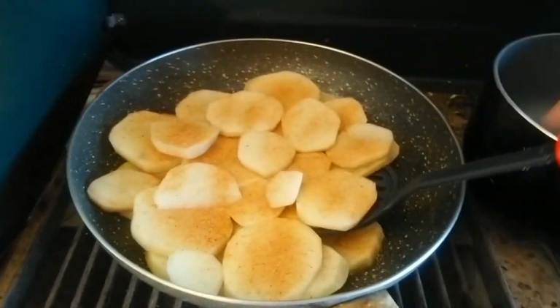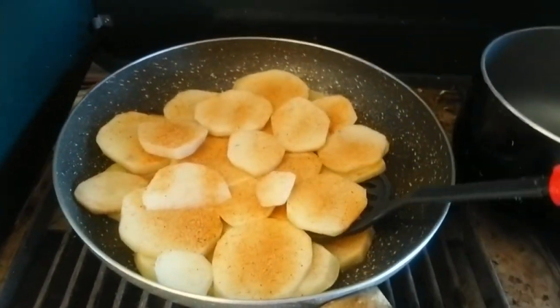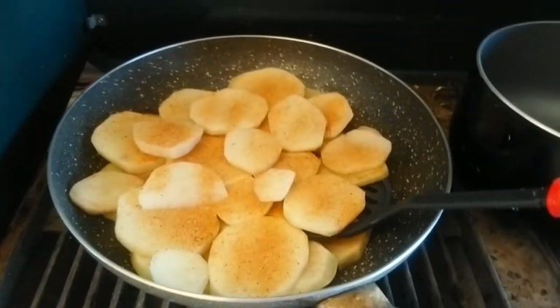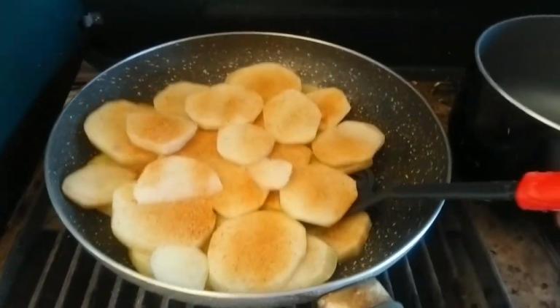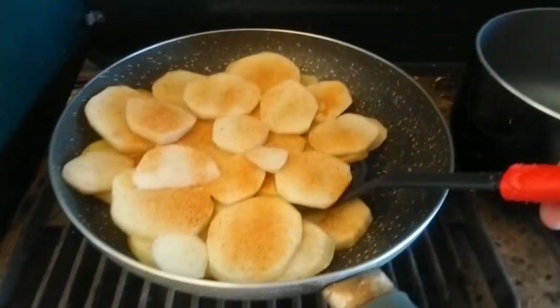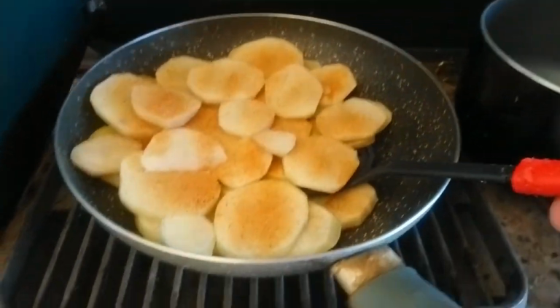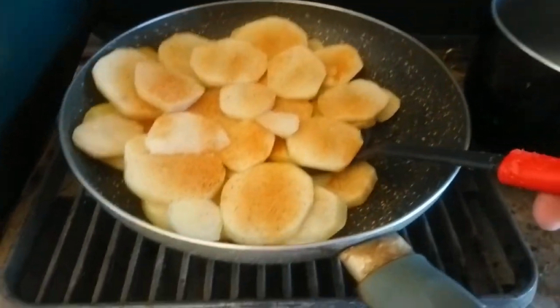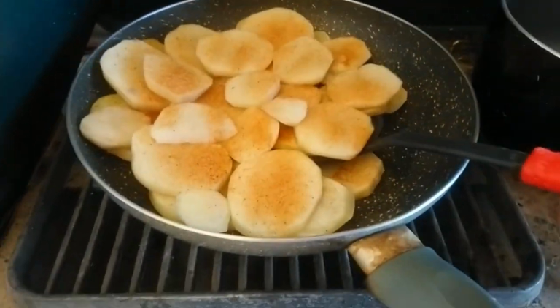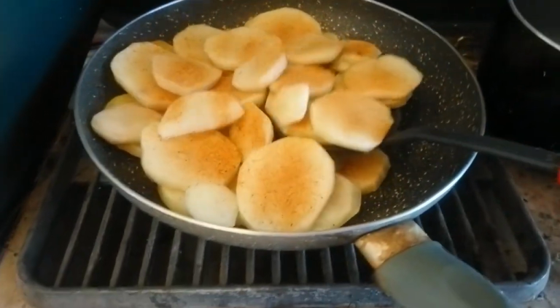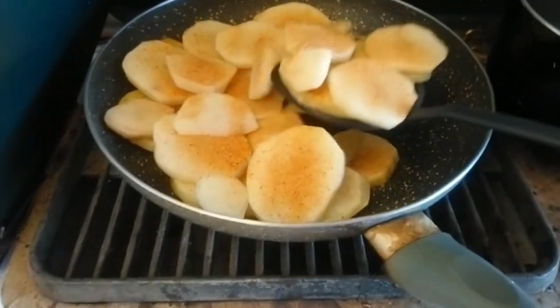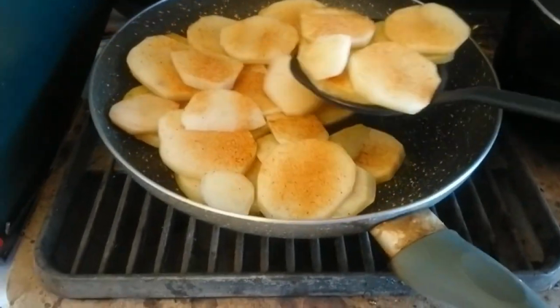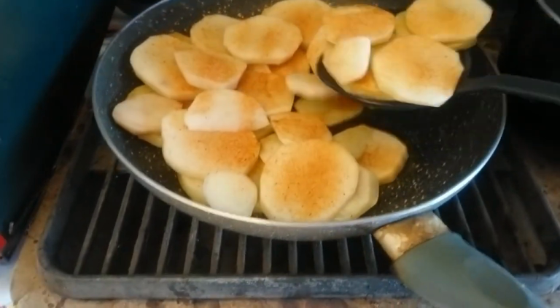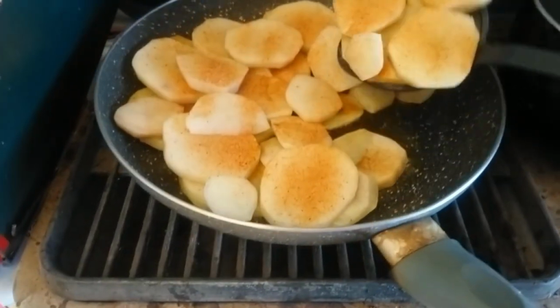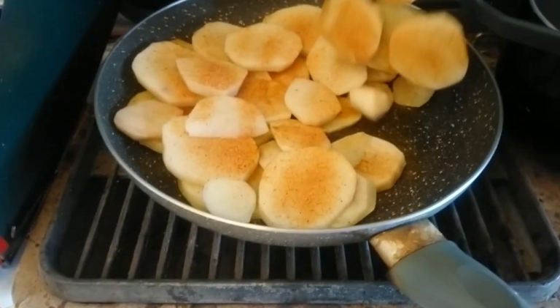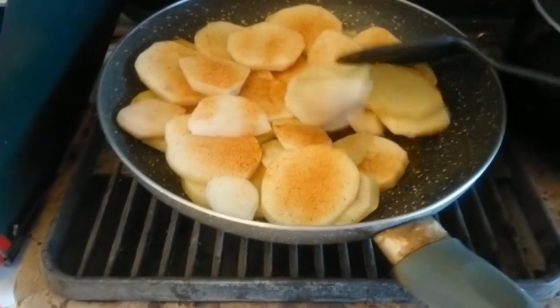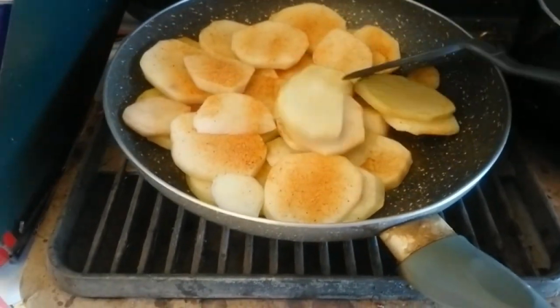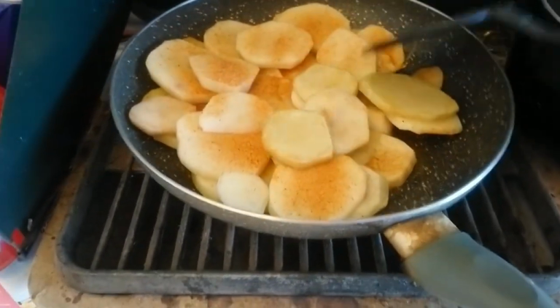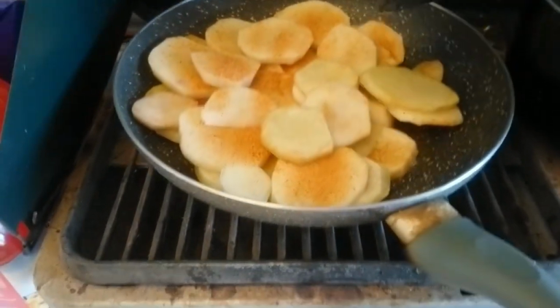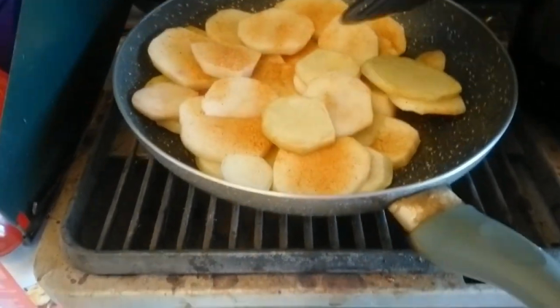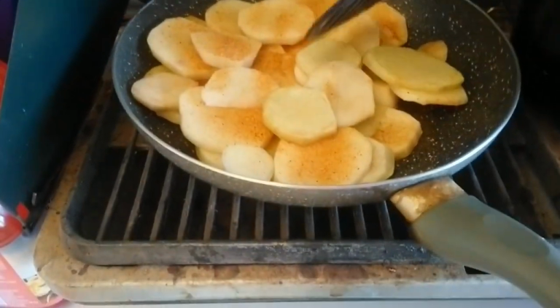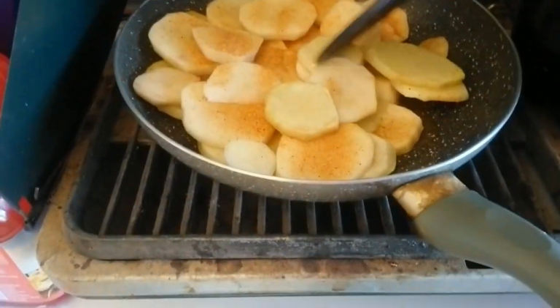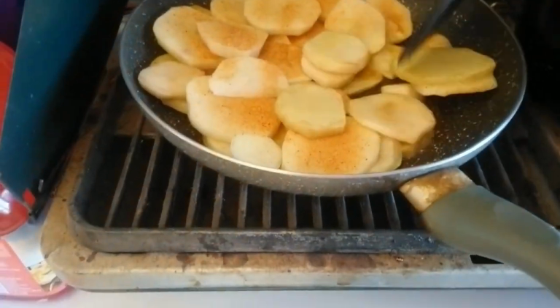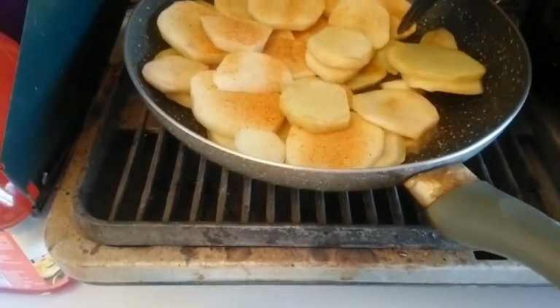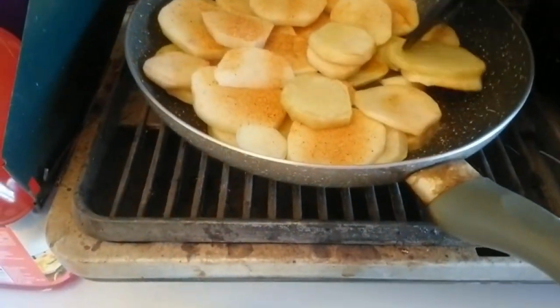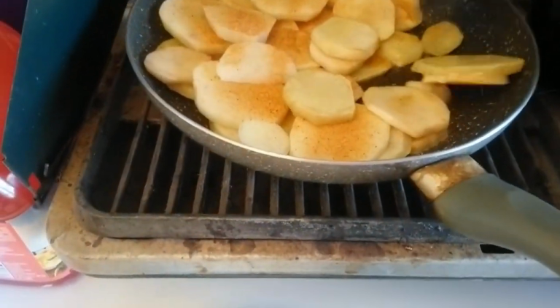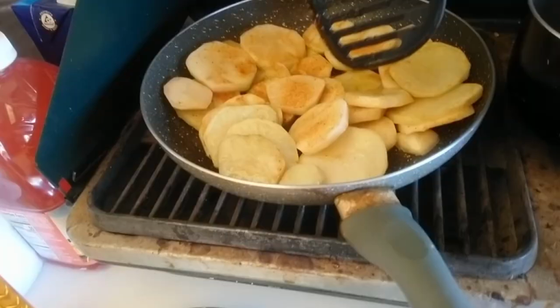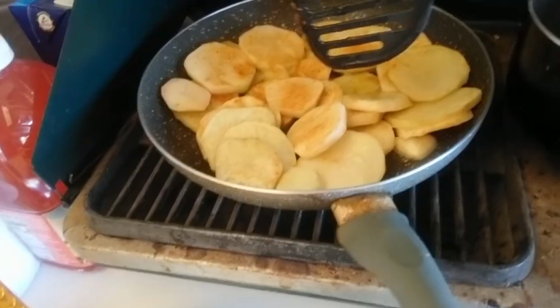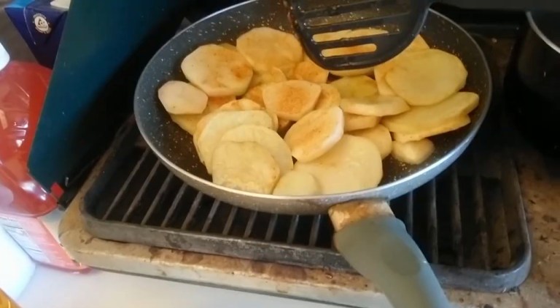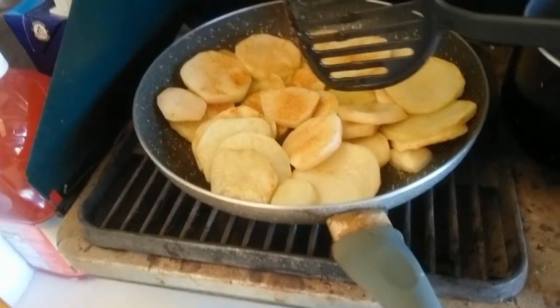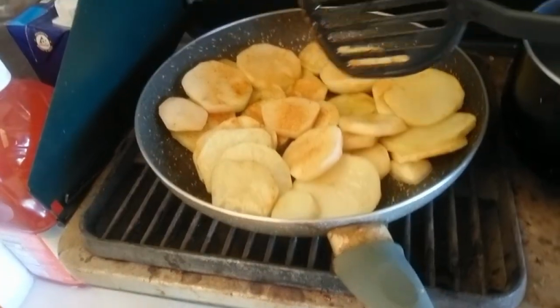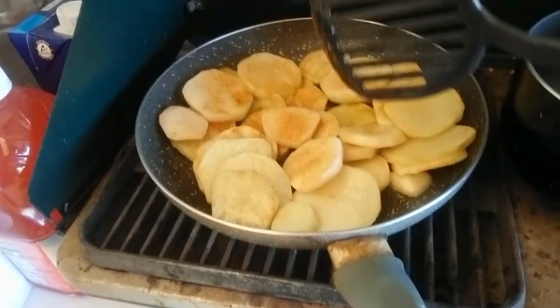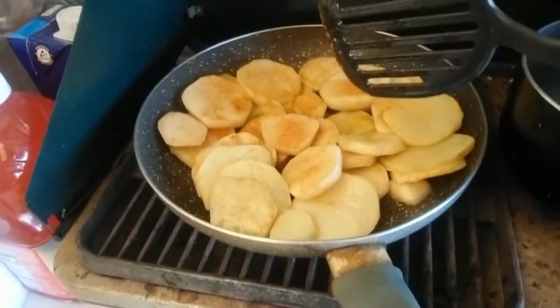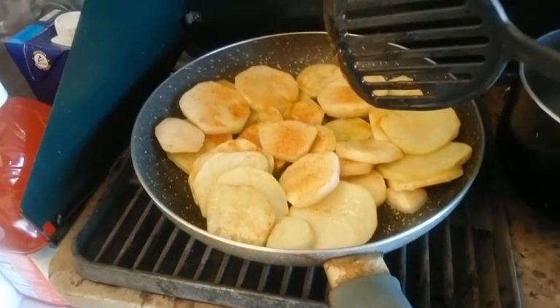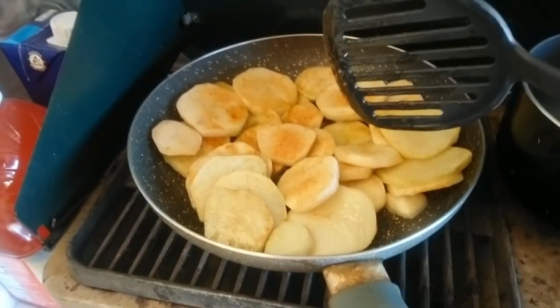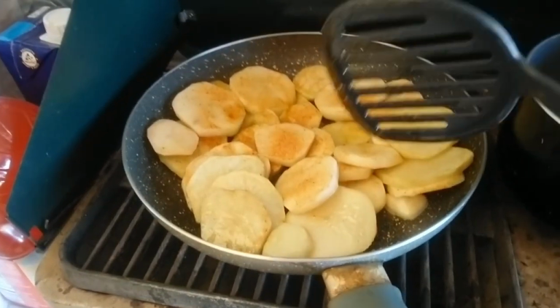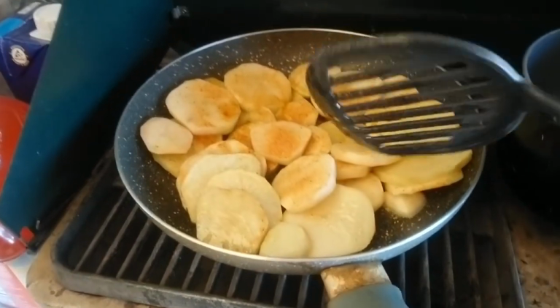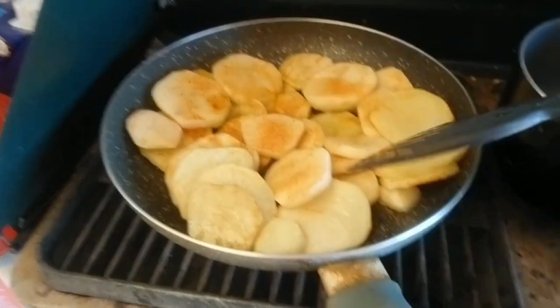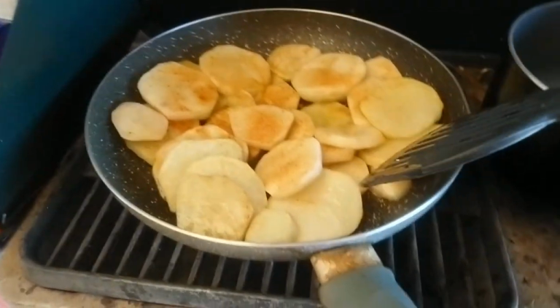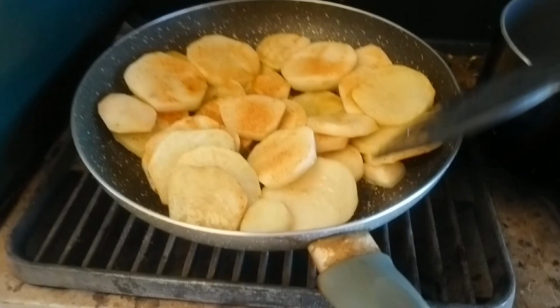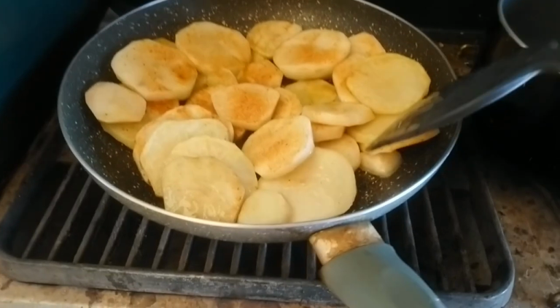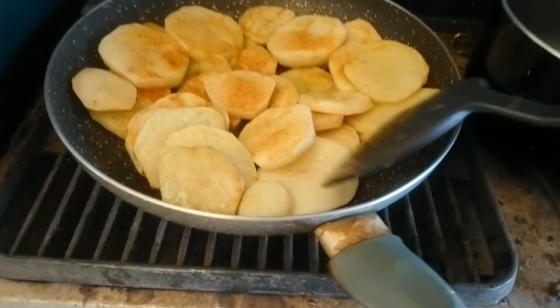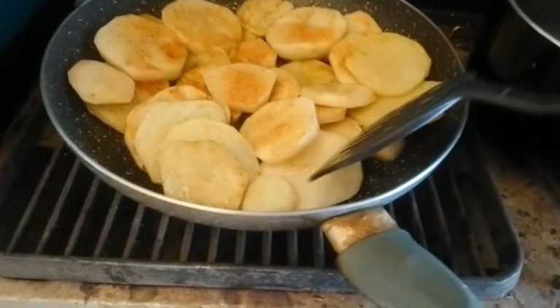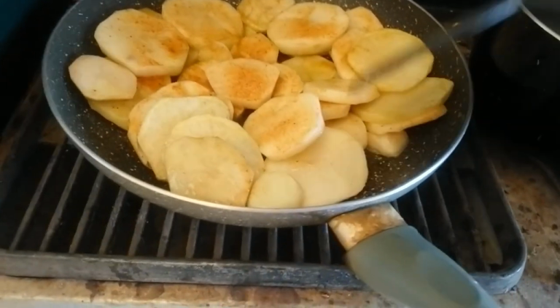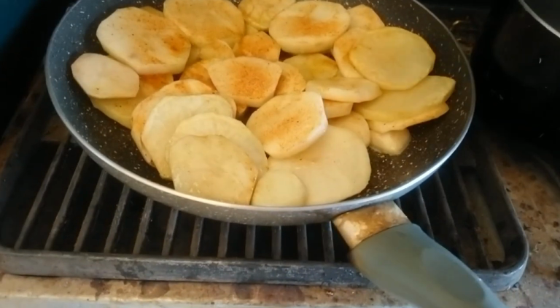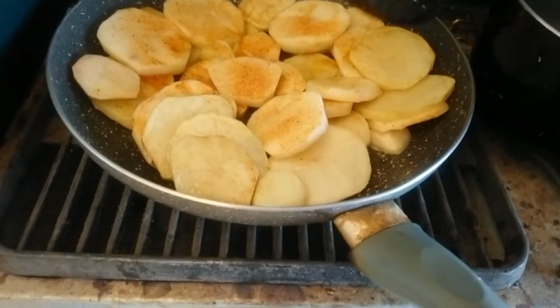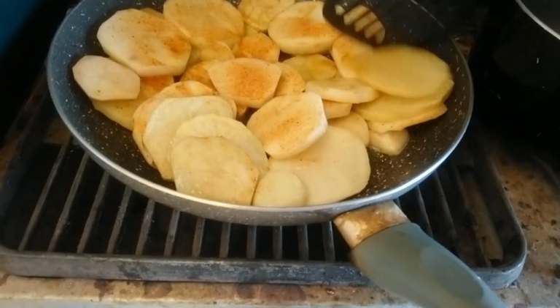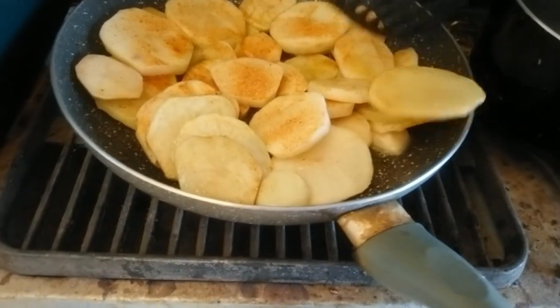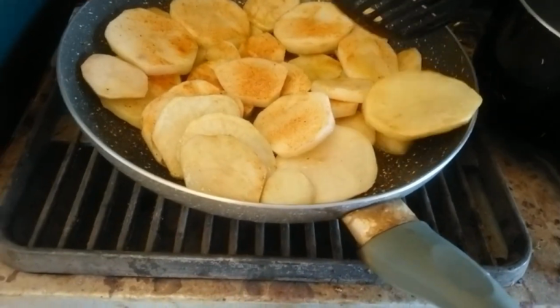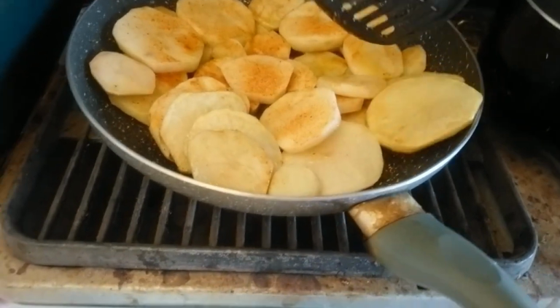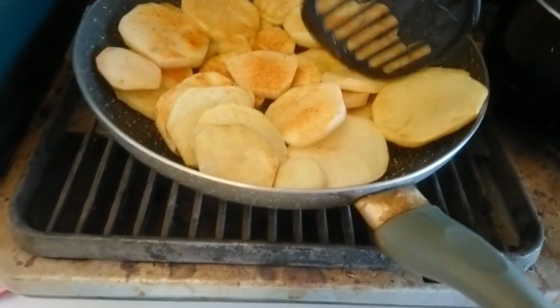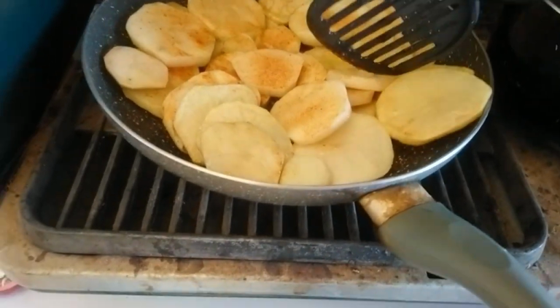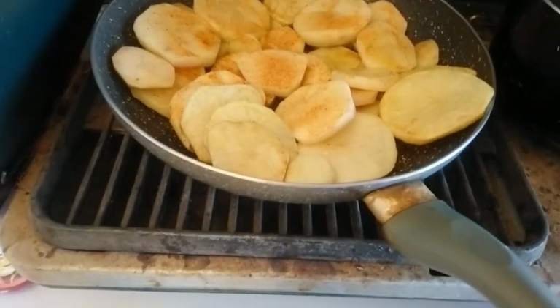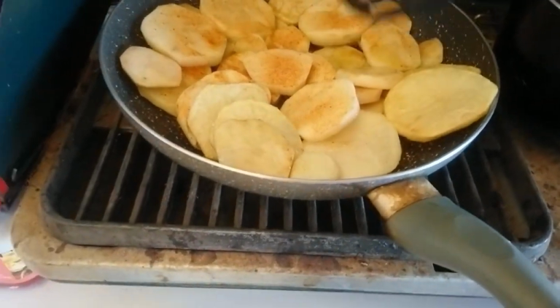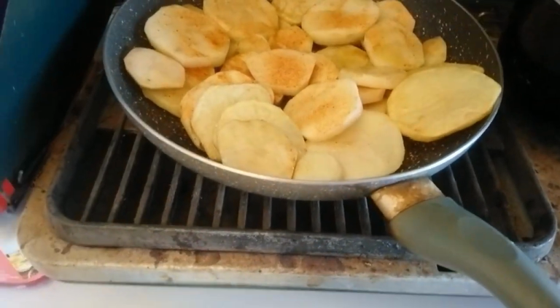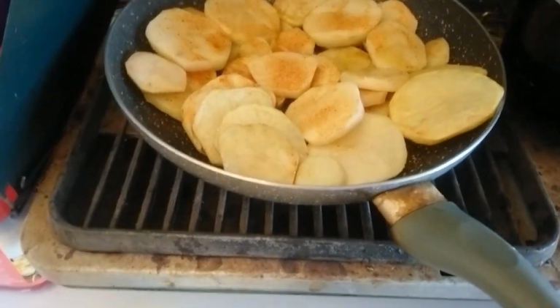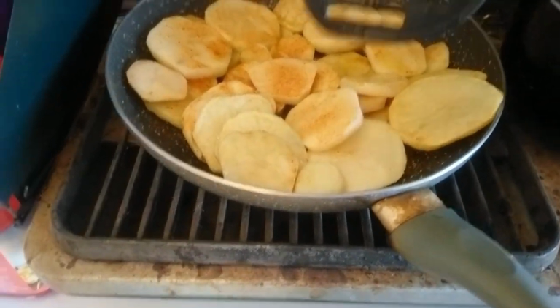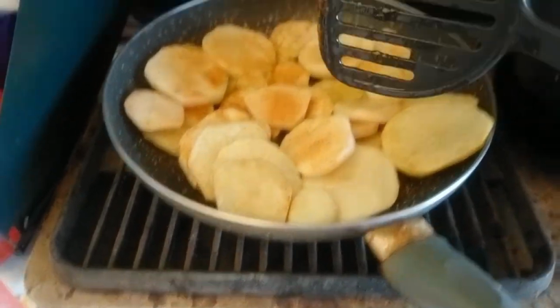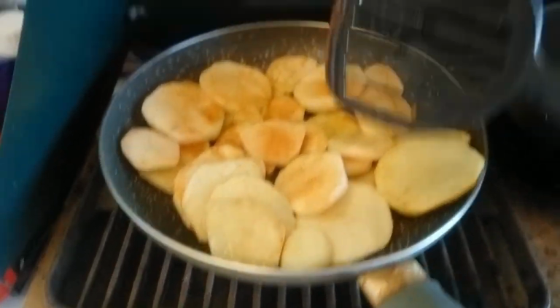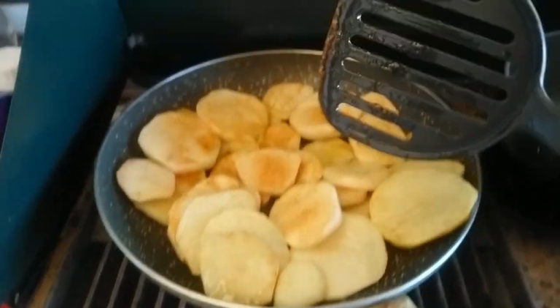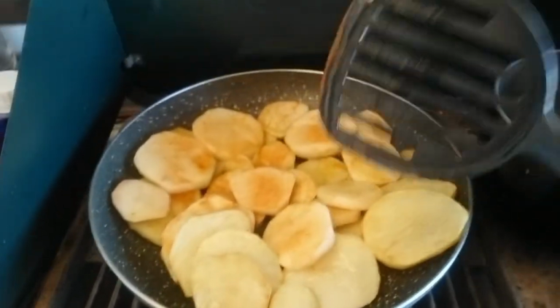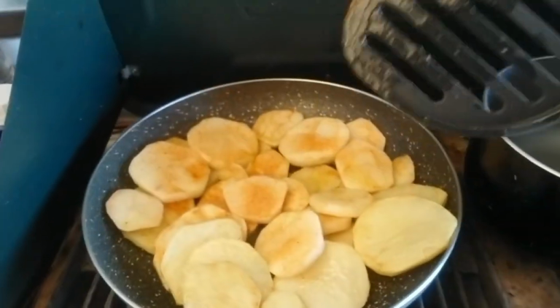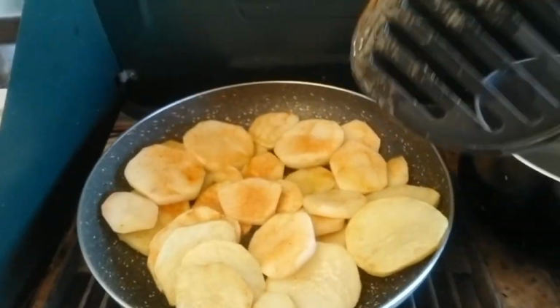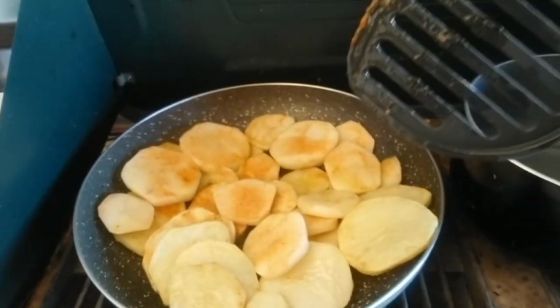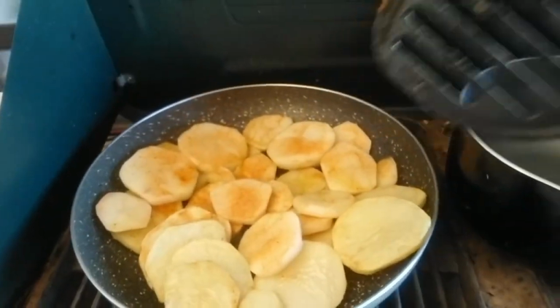Let's flip these. See what we got. They're not quite as crisp as I had hoped. I'm going to leave them on there for a bit longer.